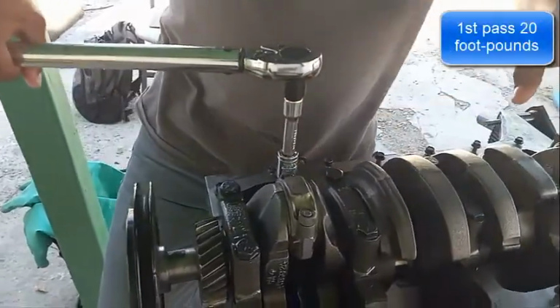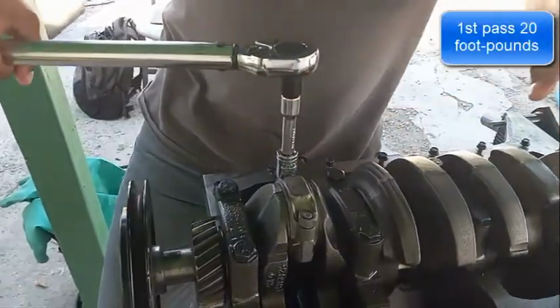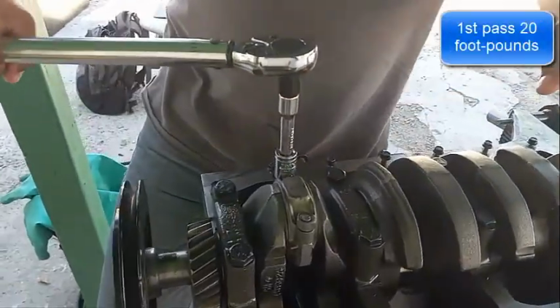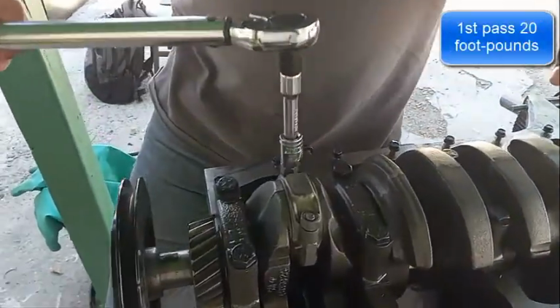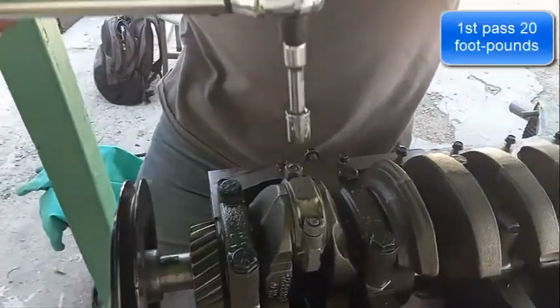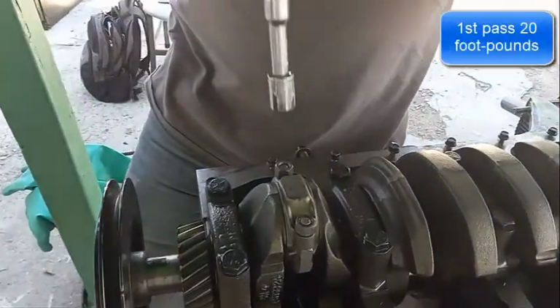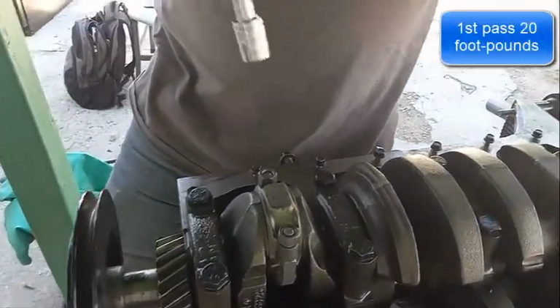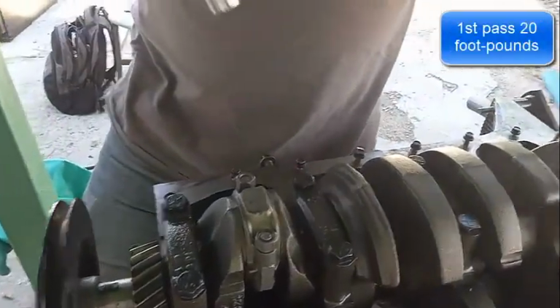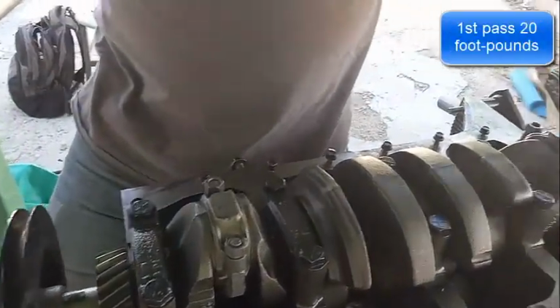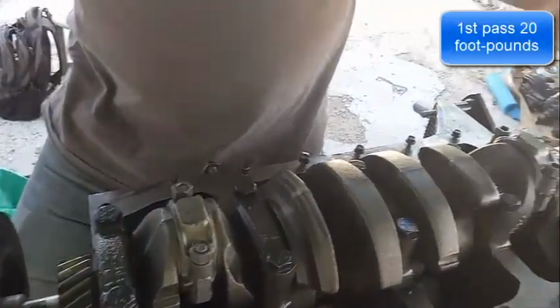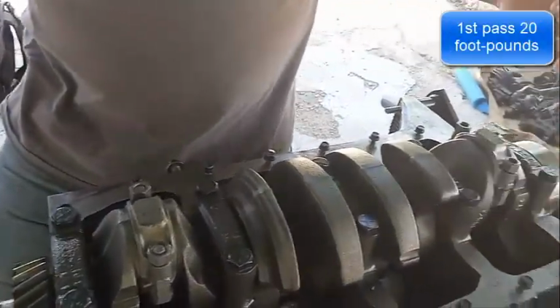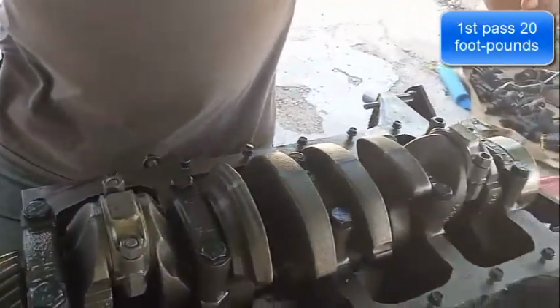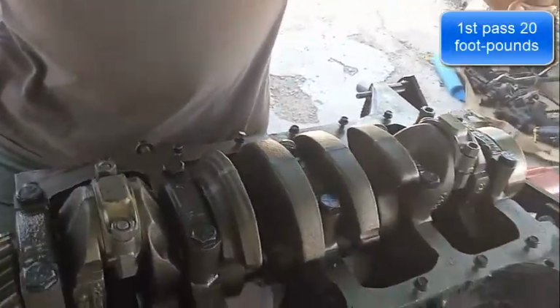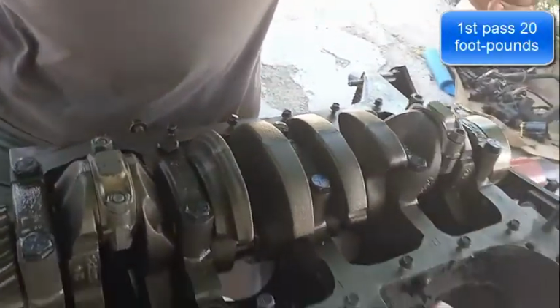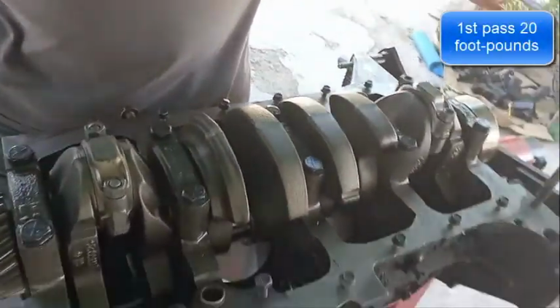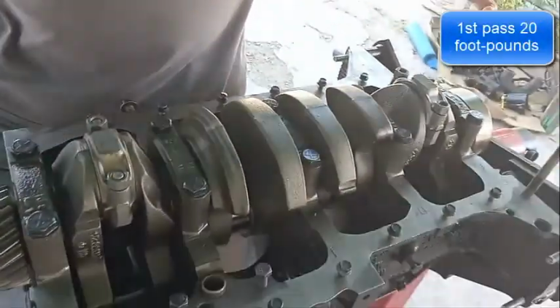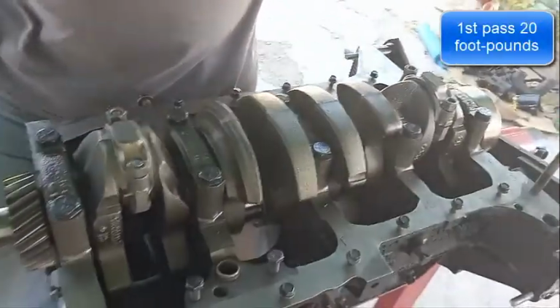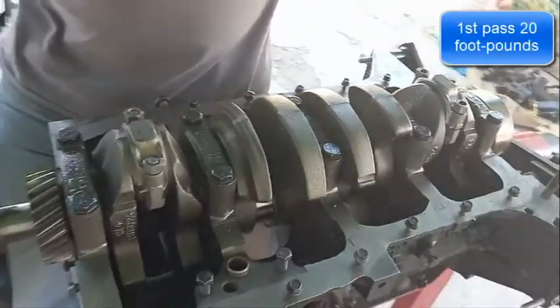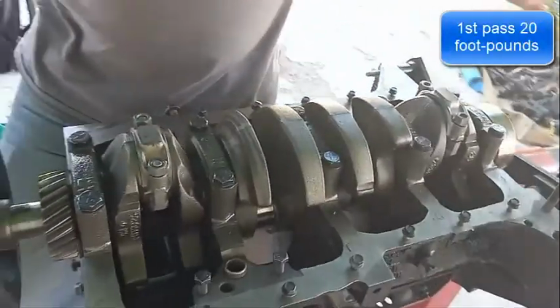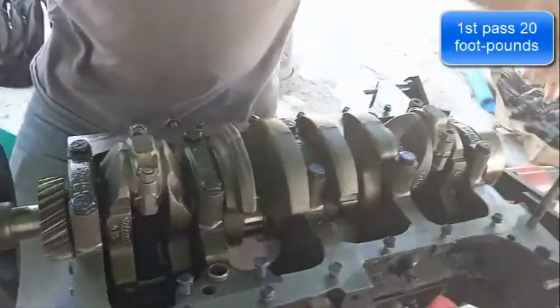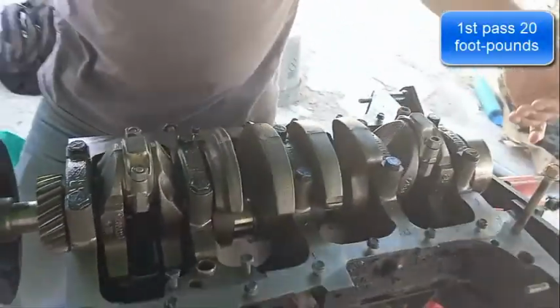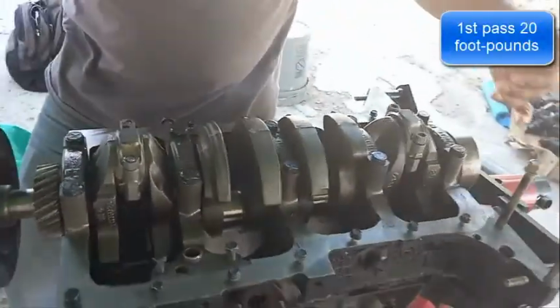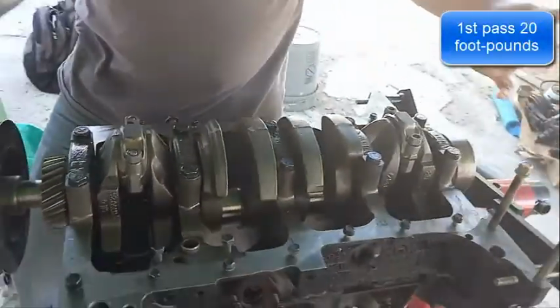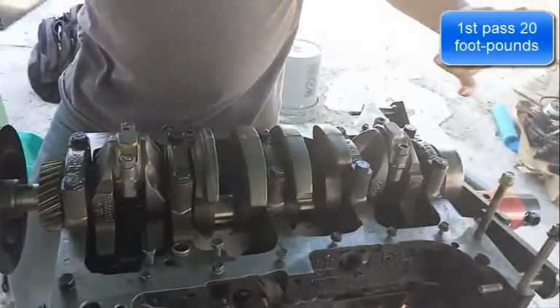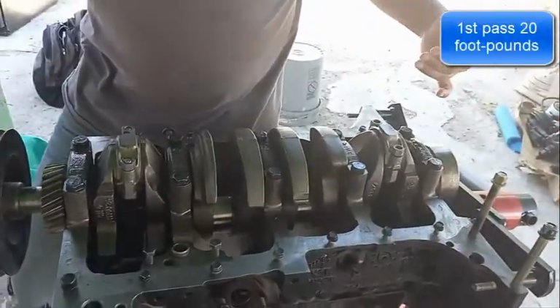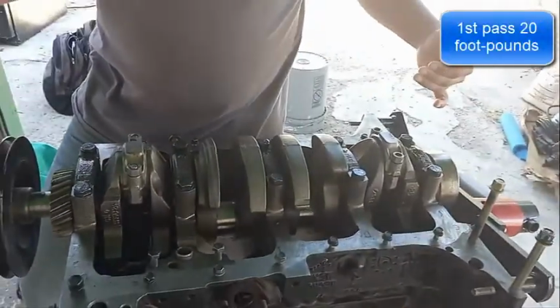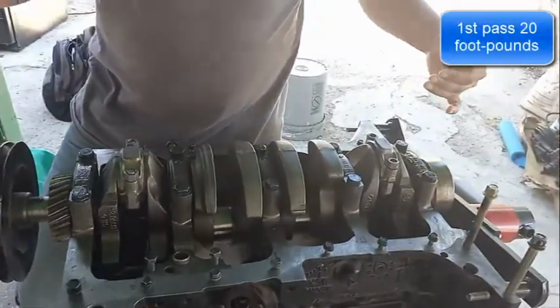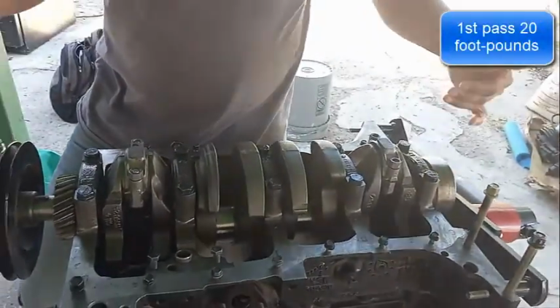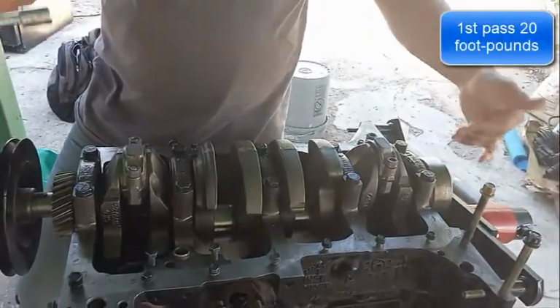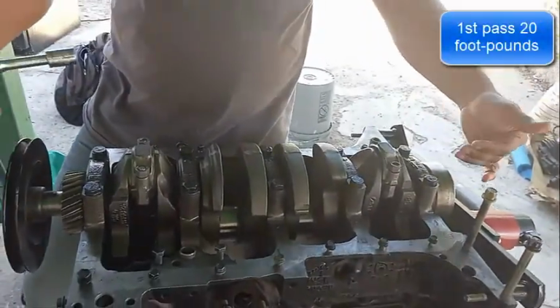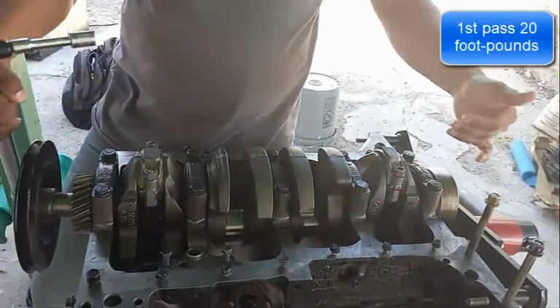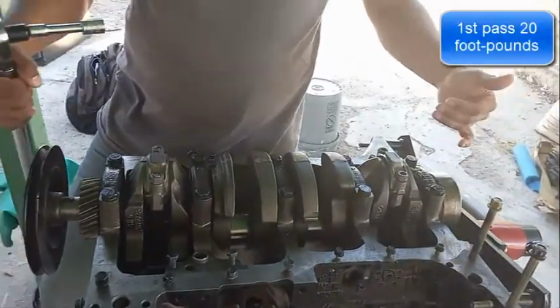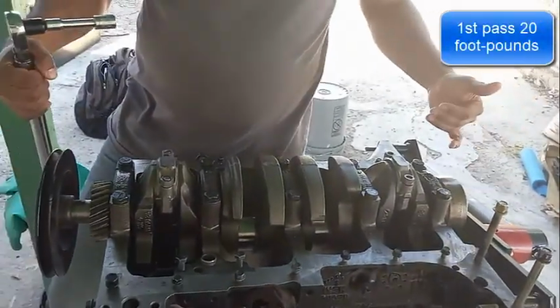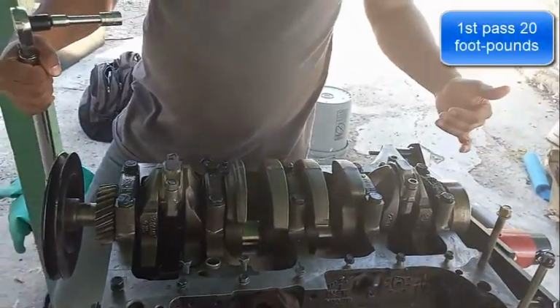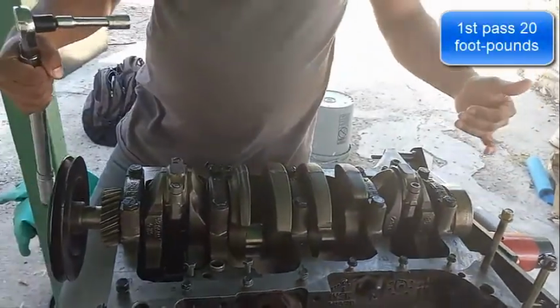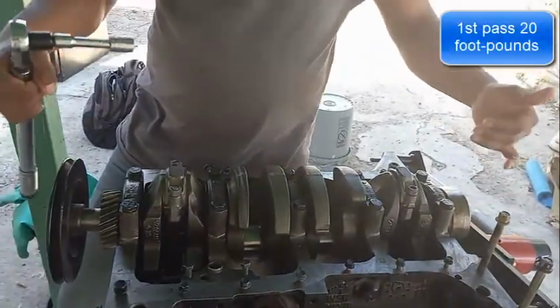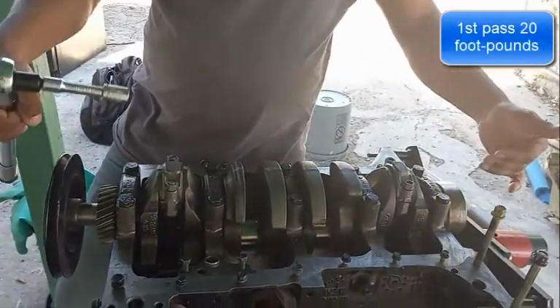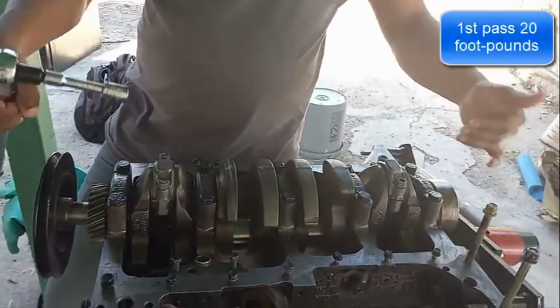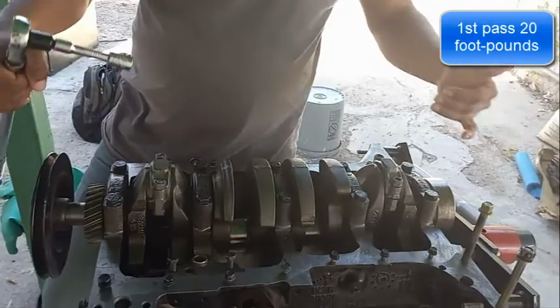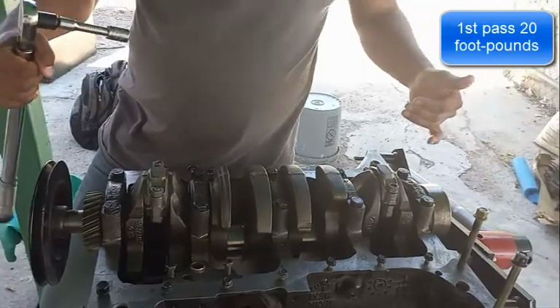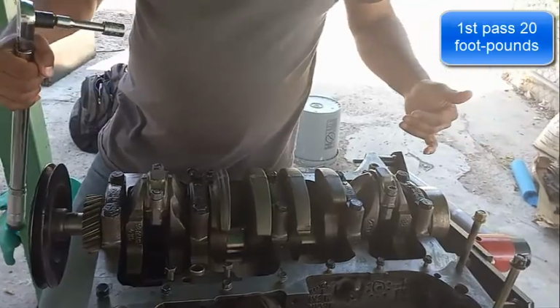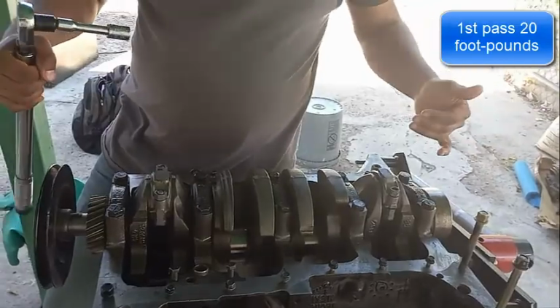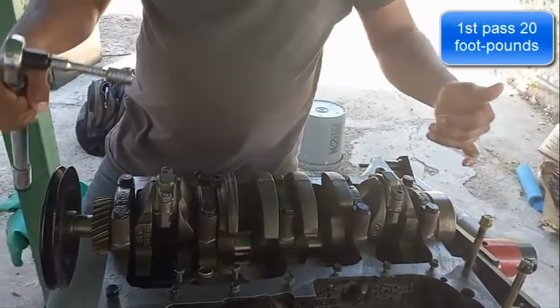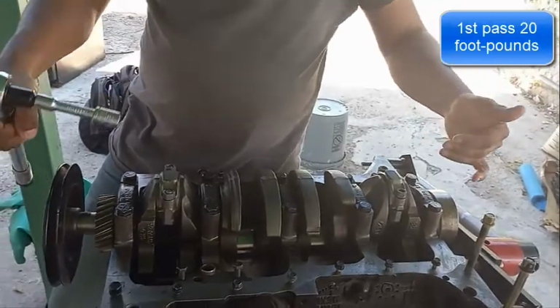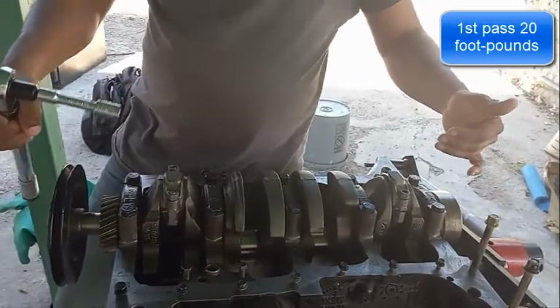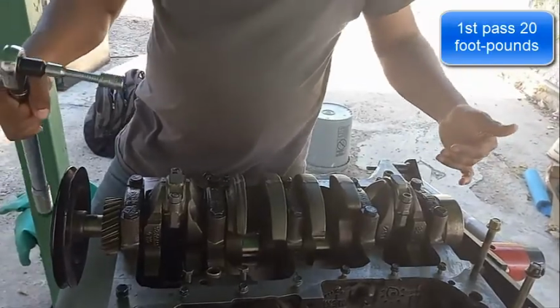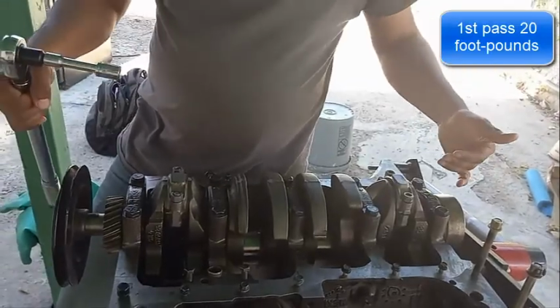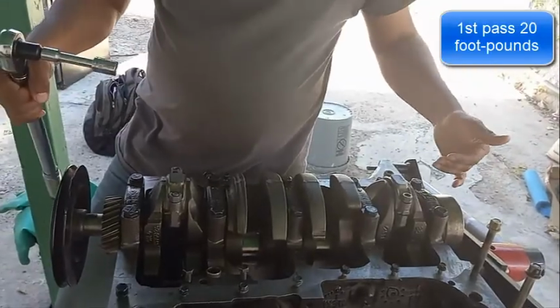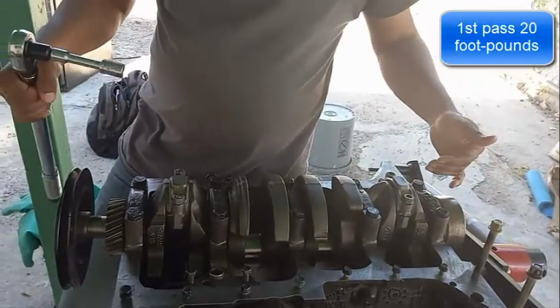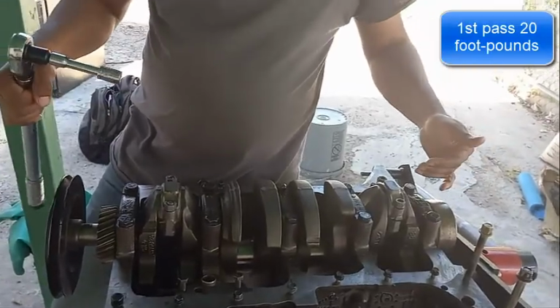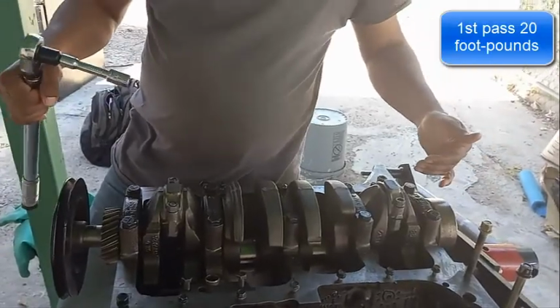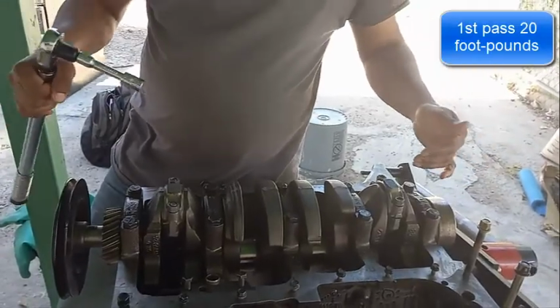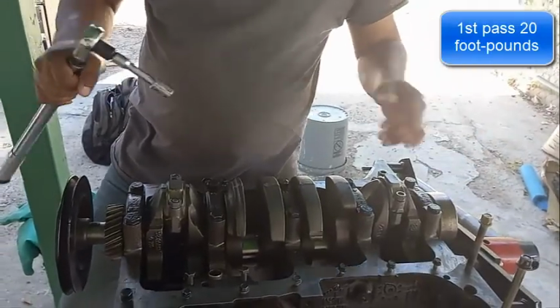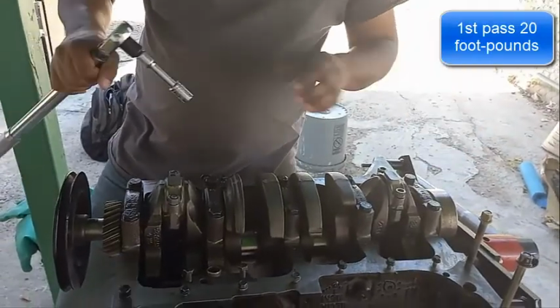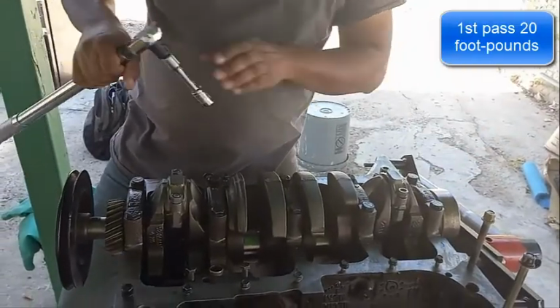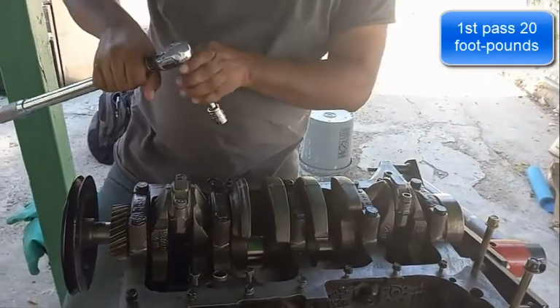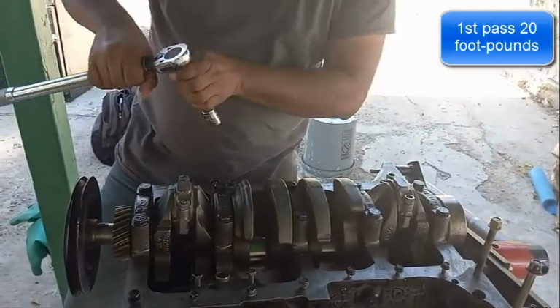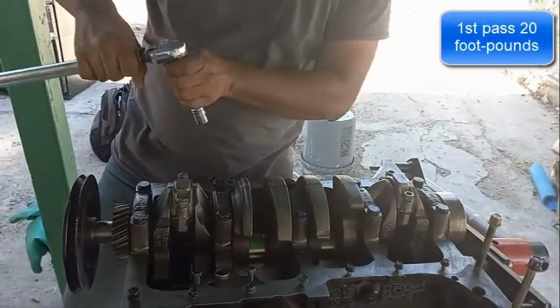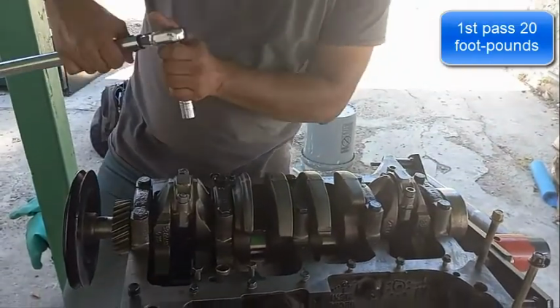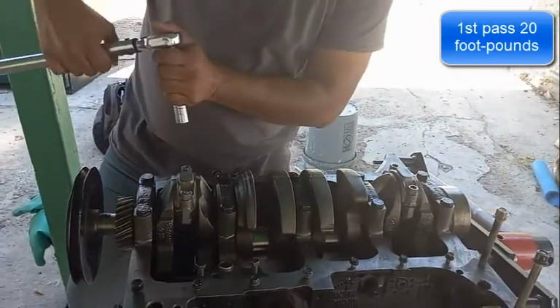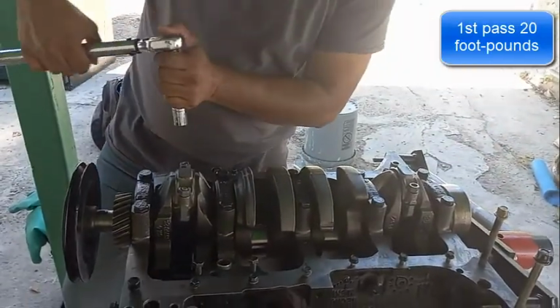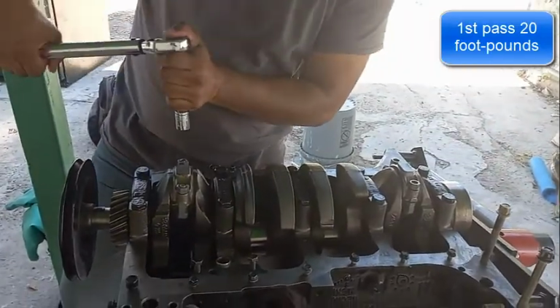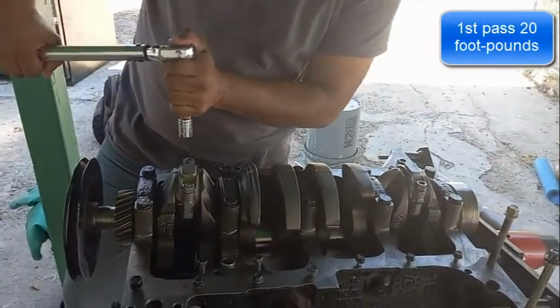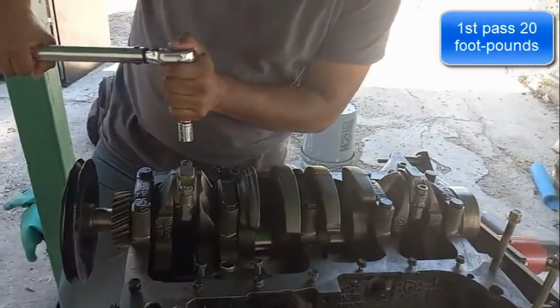Try not to rotate the crankshaft. If you rotate the crankshaft, your measurement is going to be off.